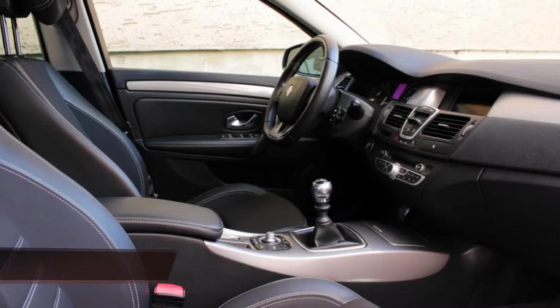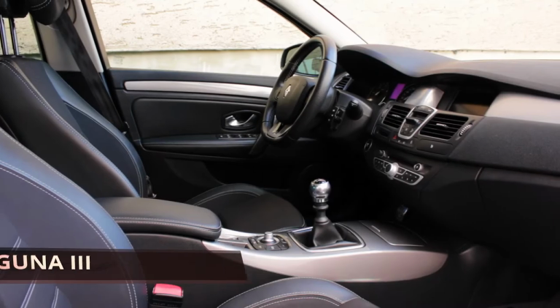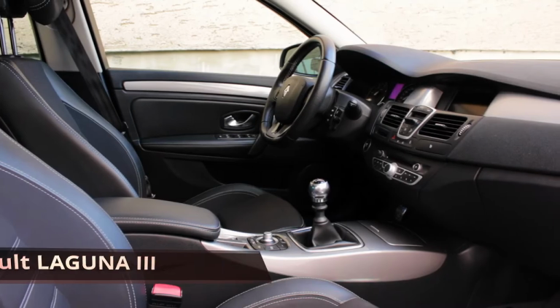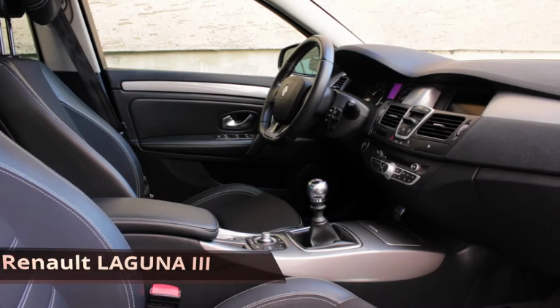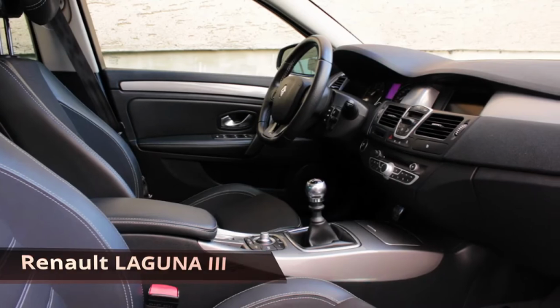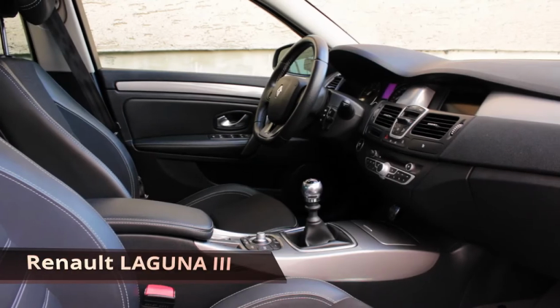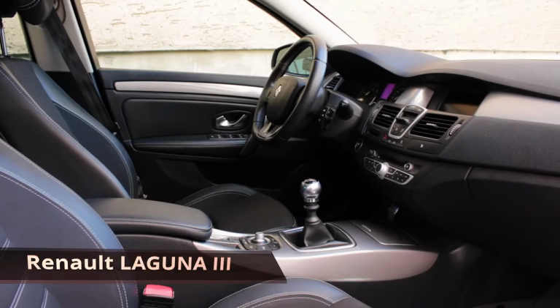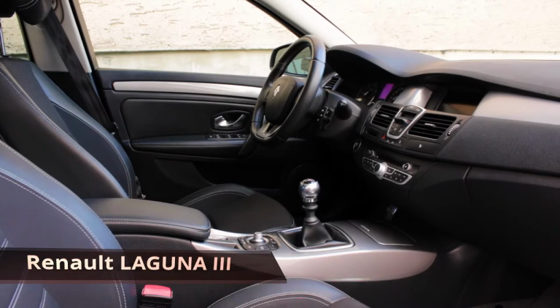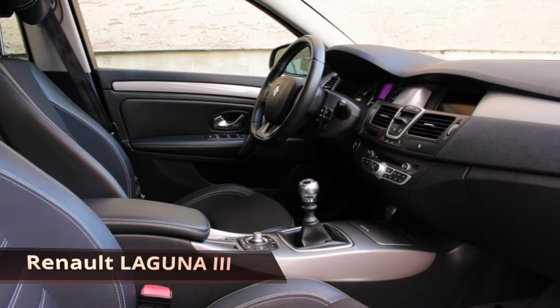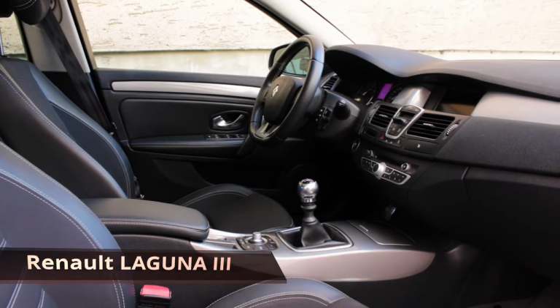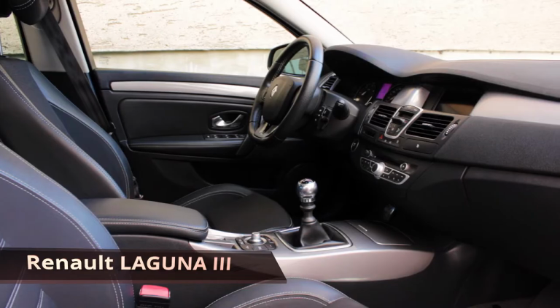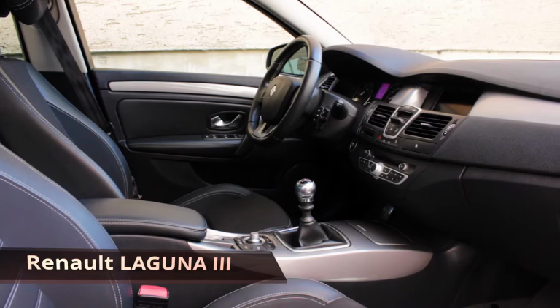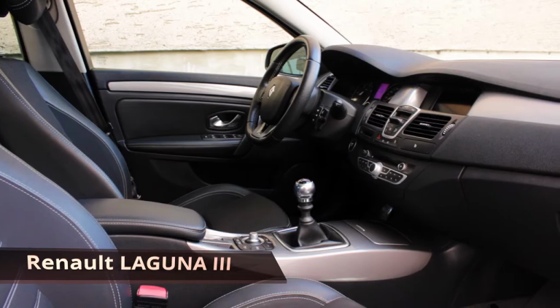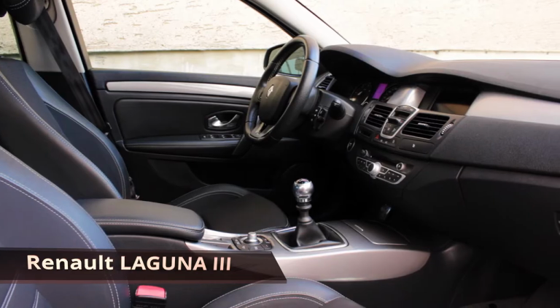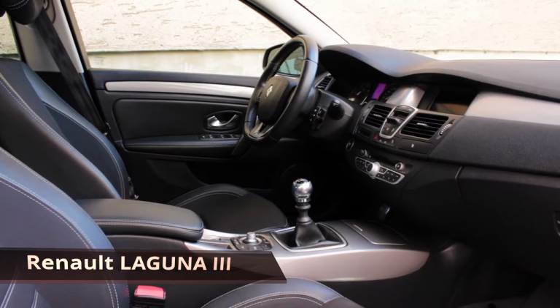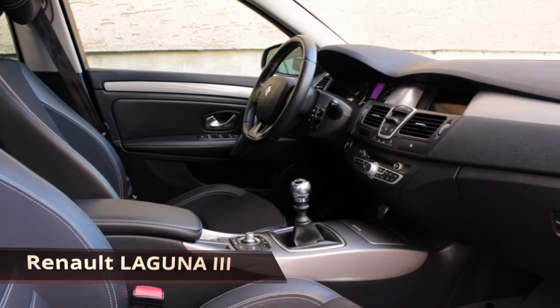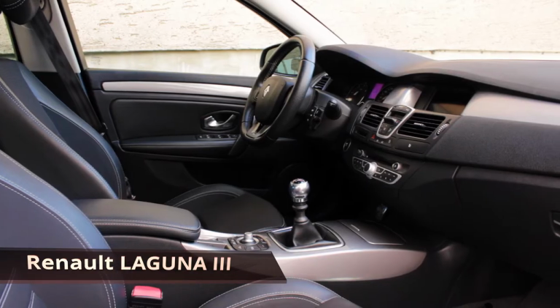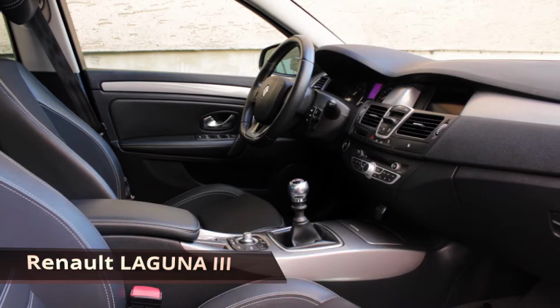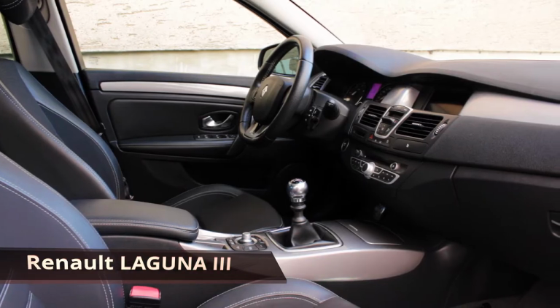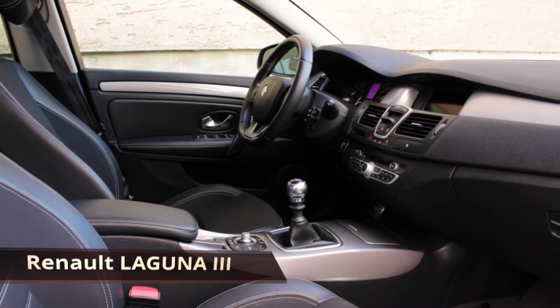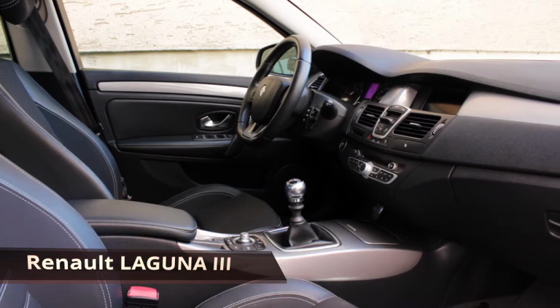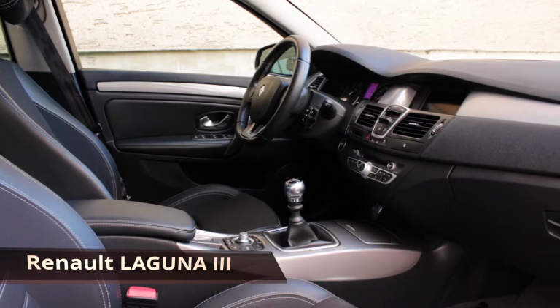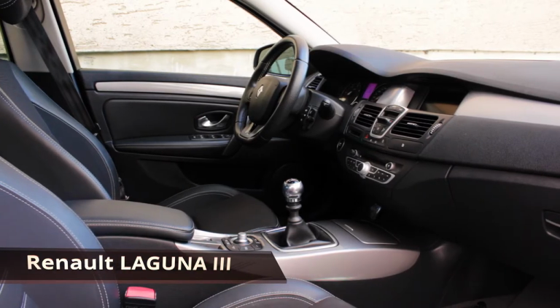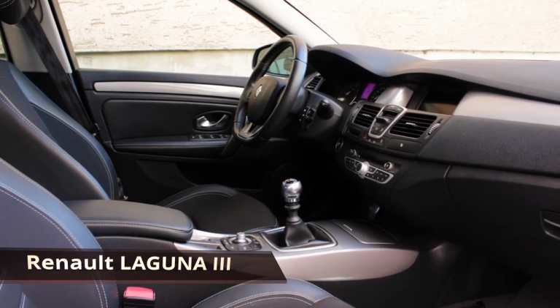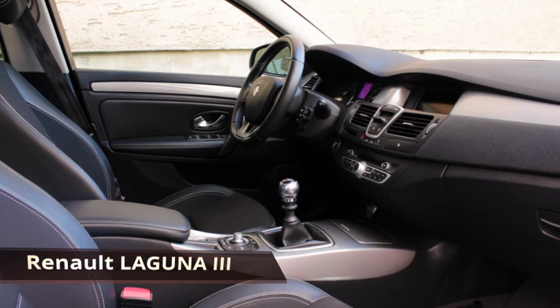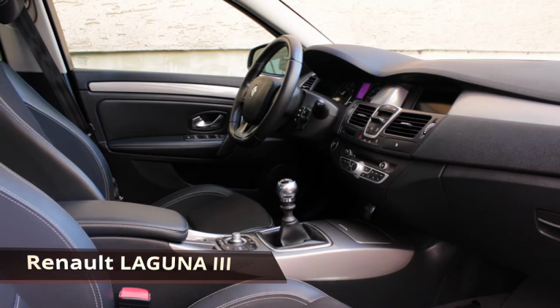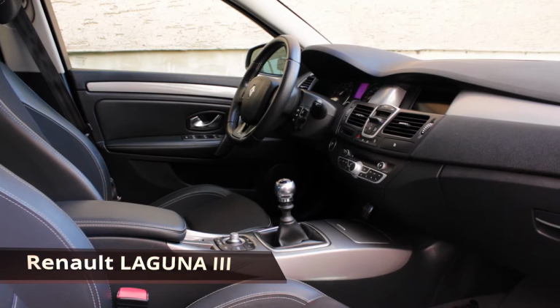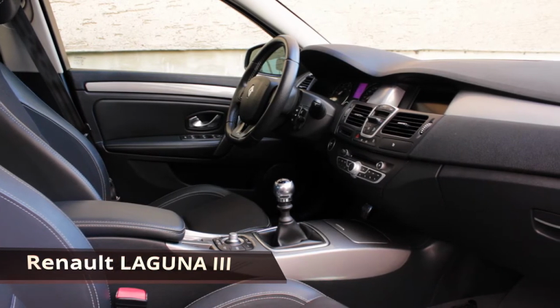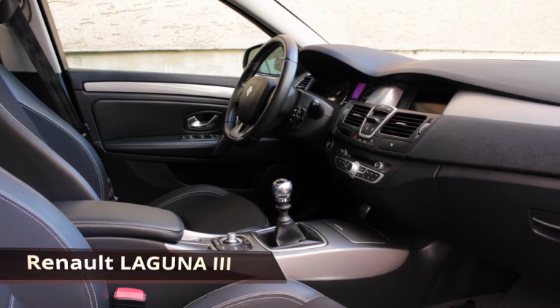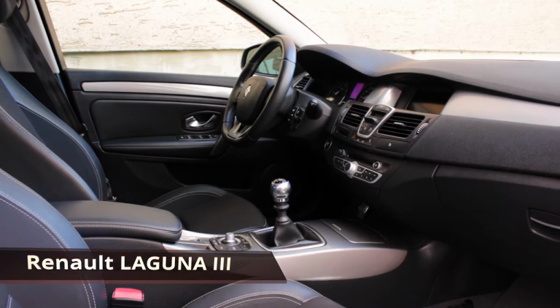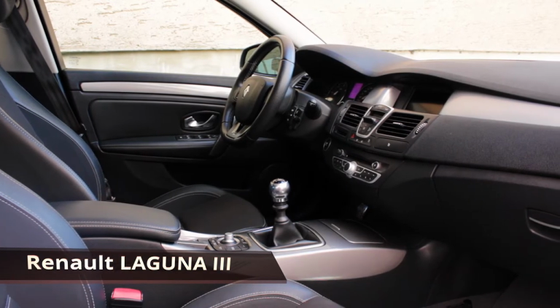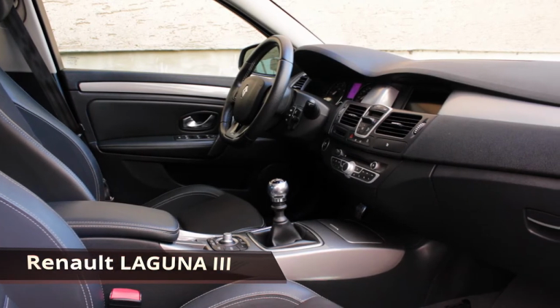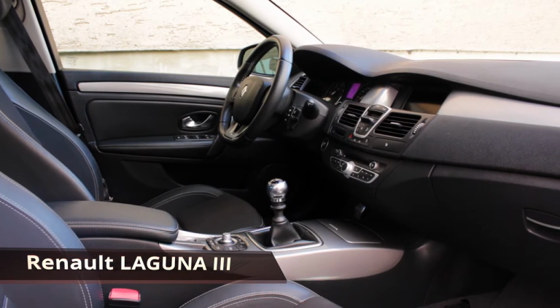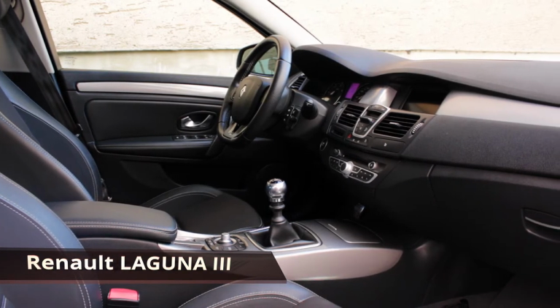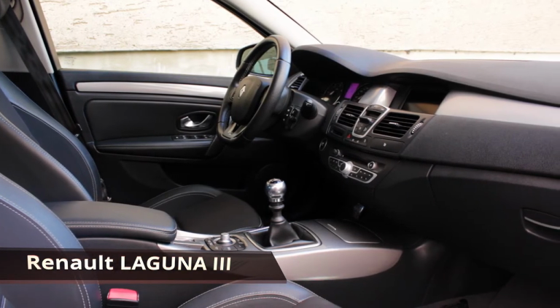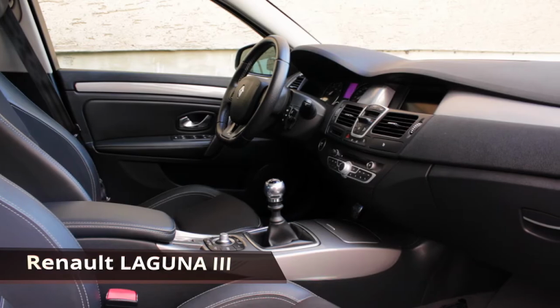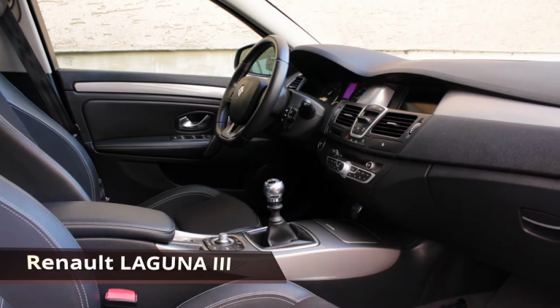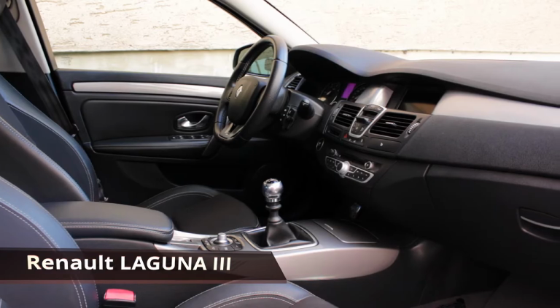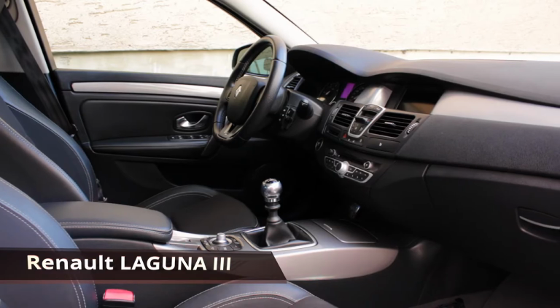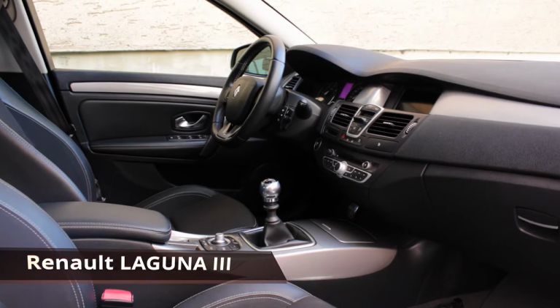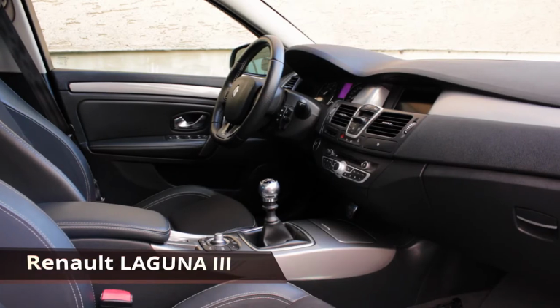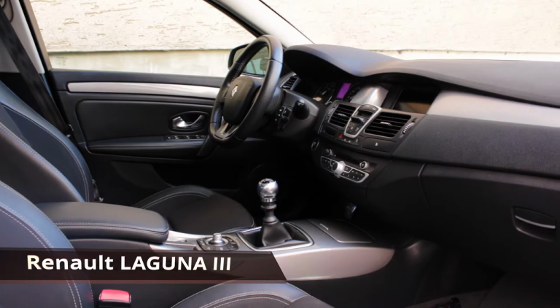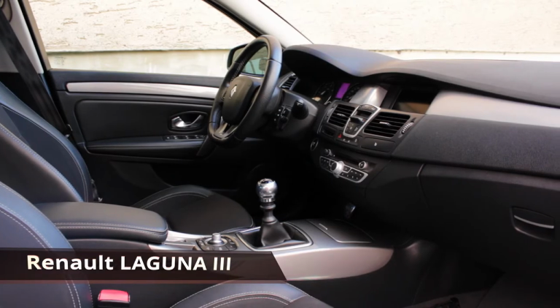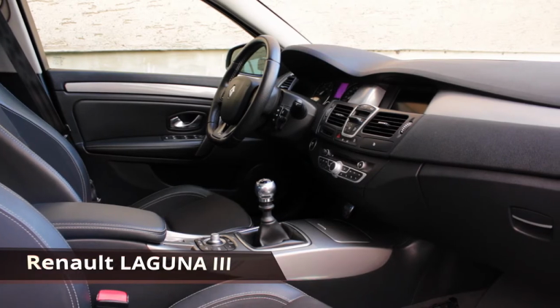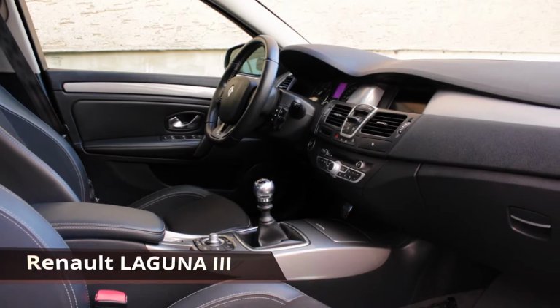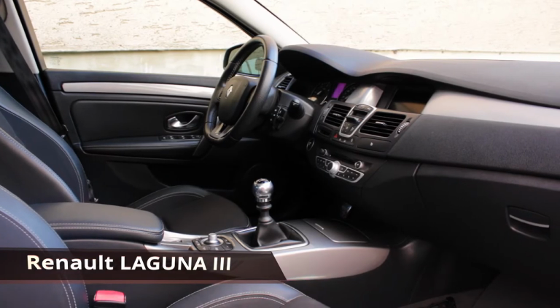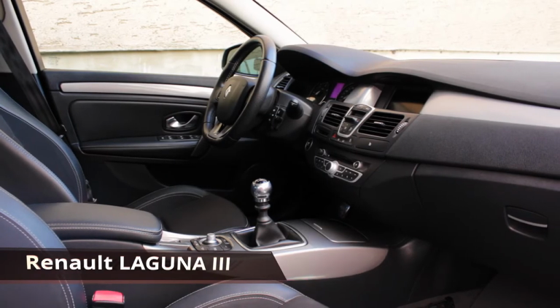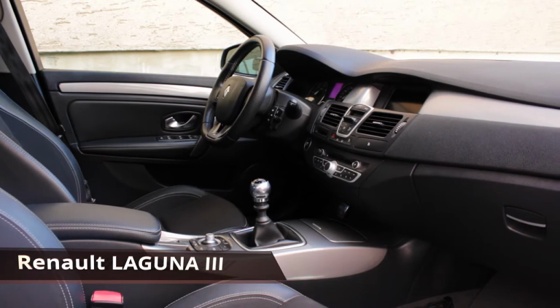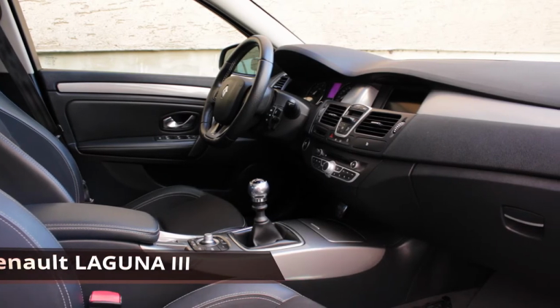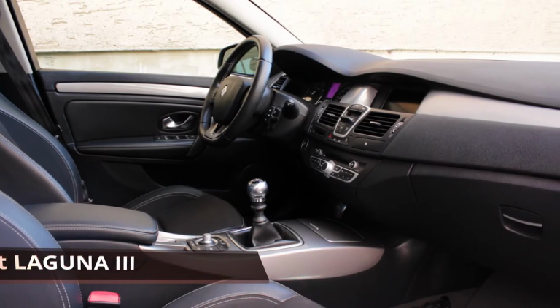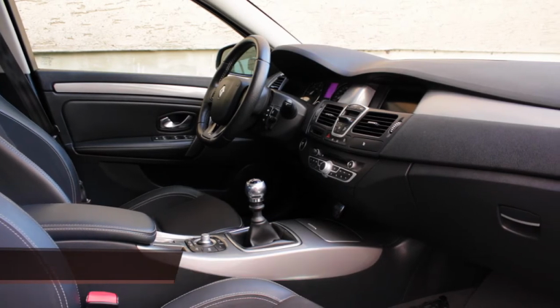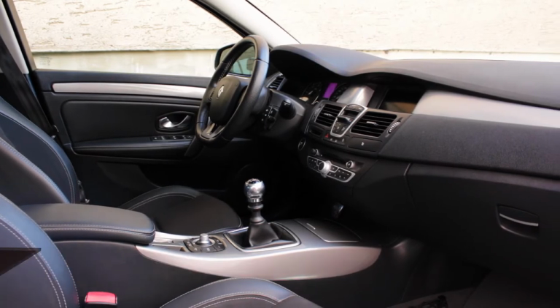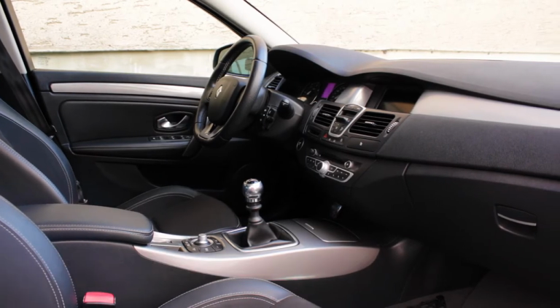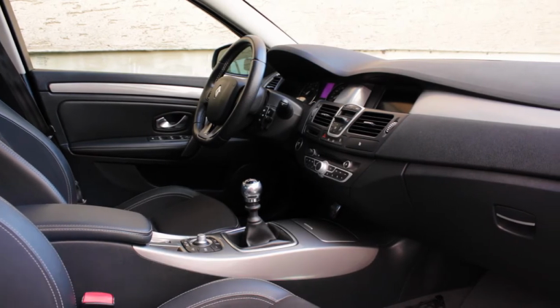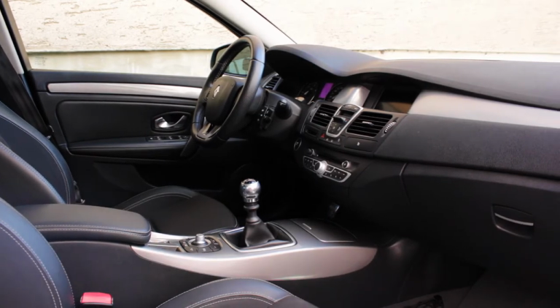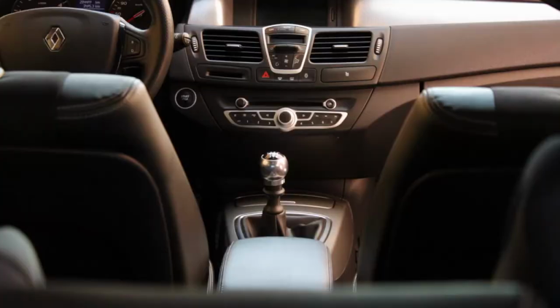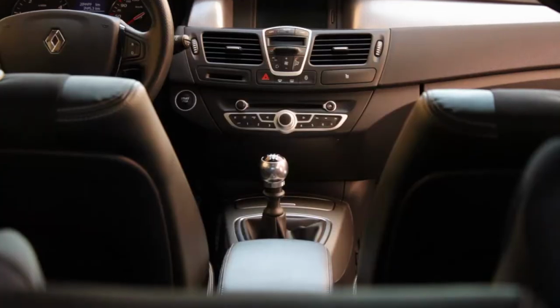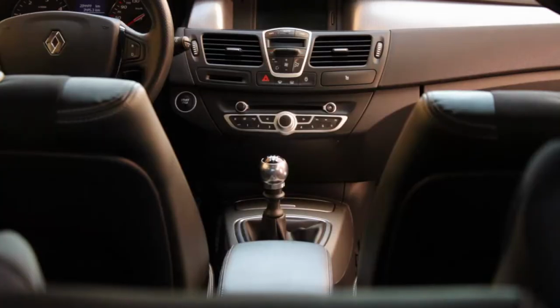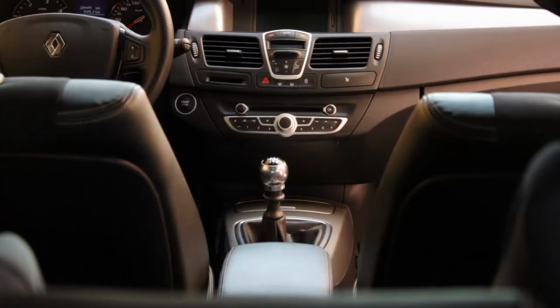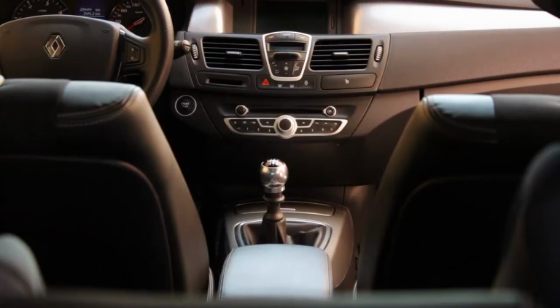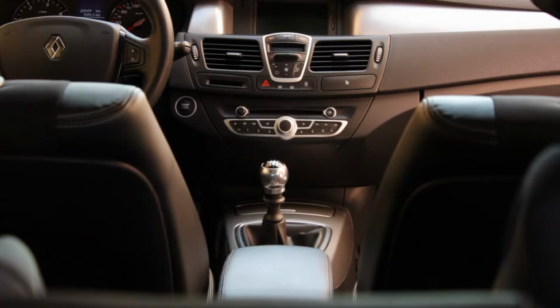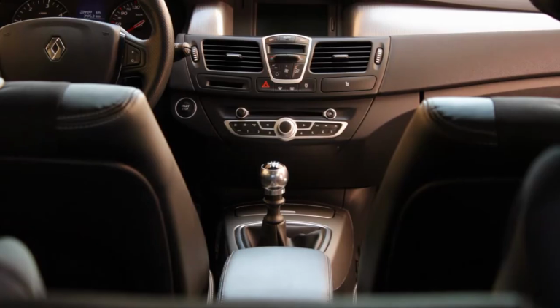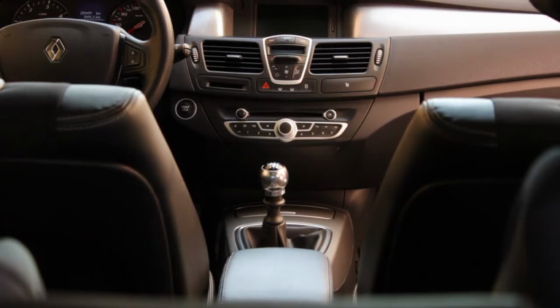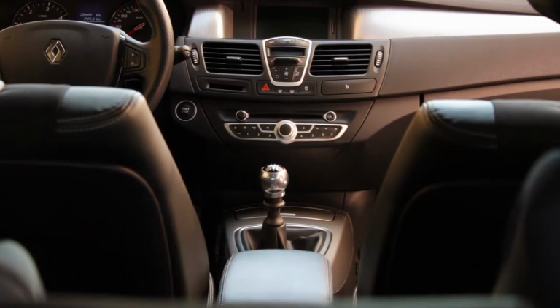Hi and welcome. We are back this time with another video for Renault Laguna 3. Let's check how to replace a cabin filter.